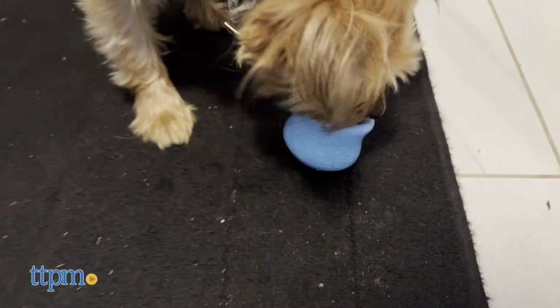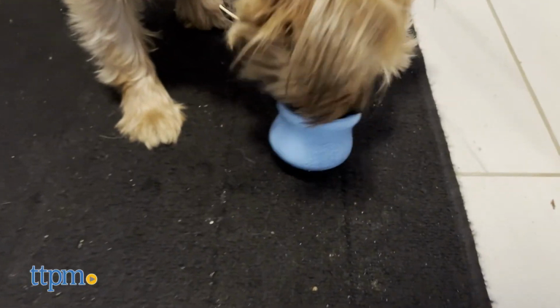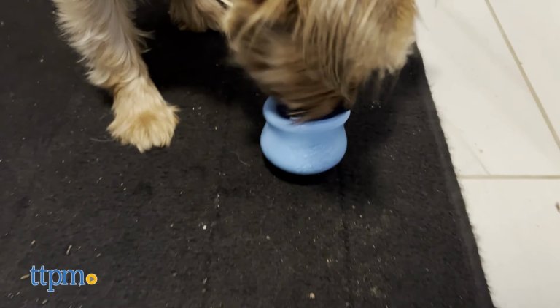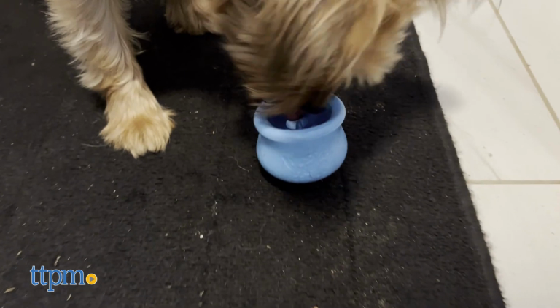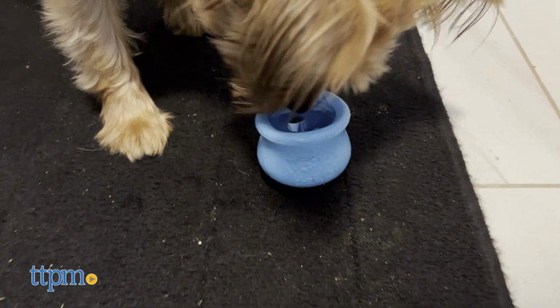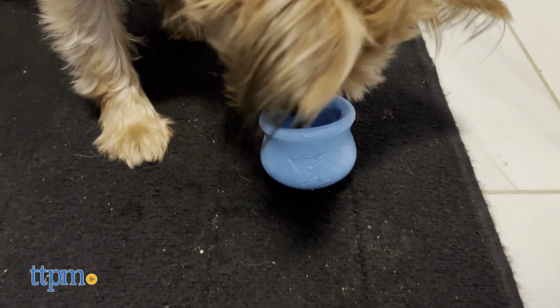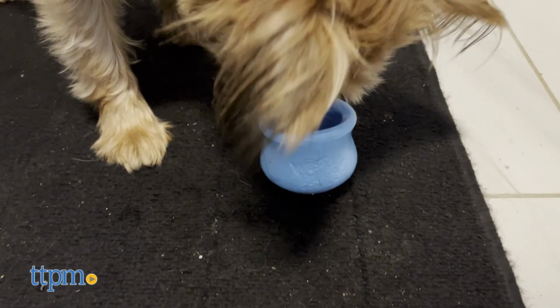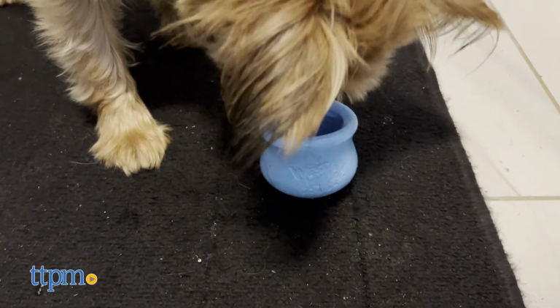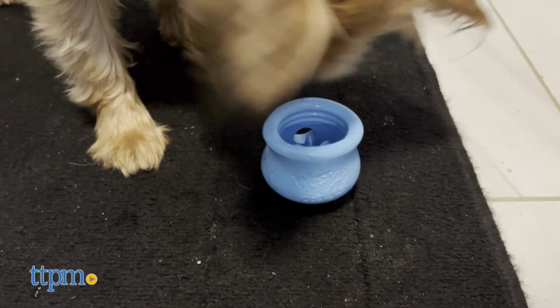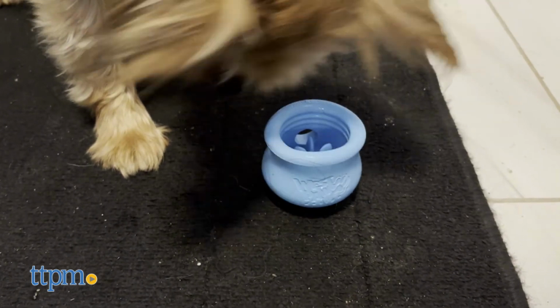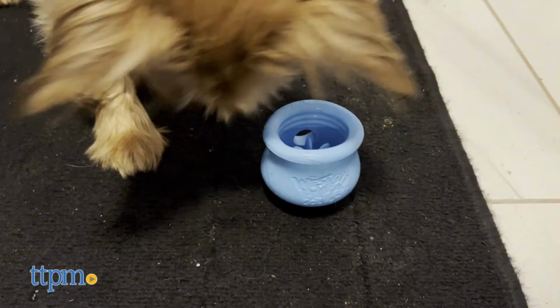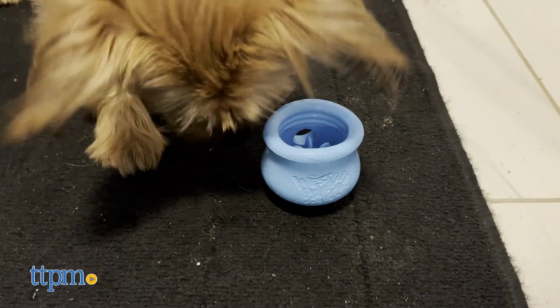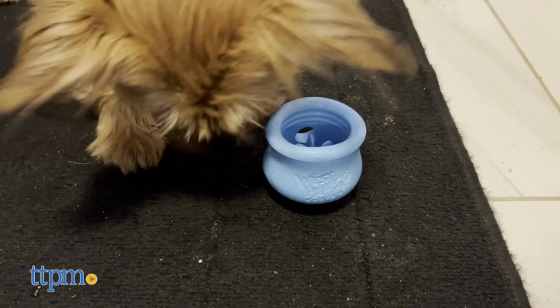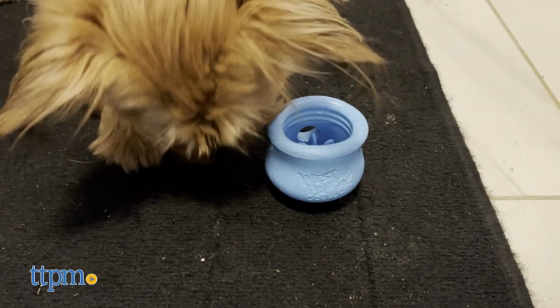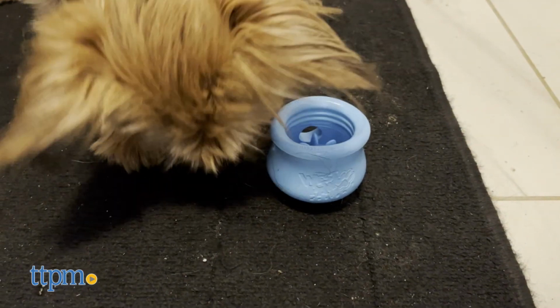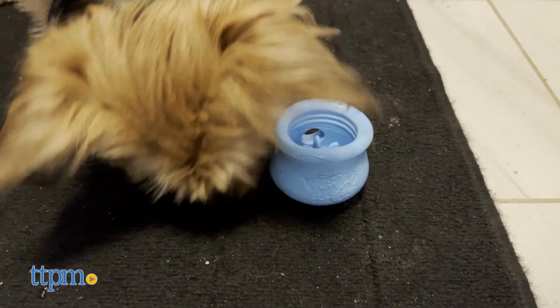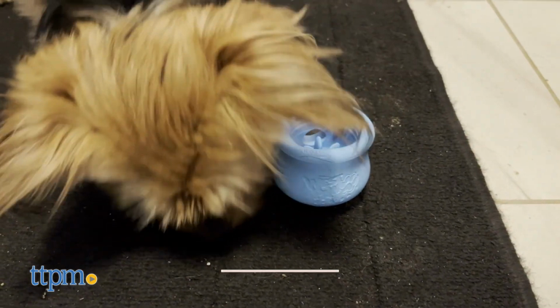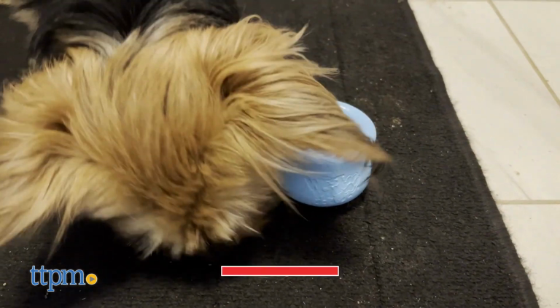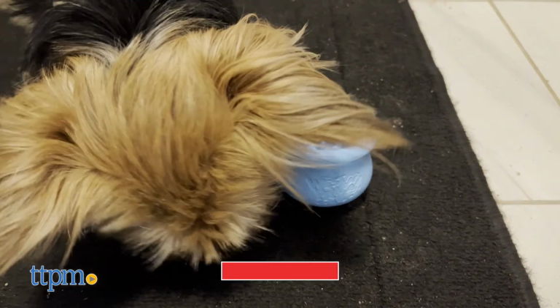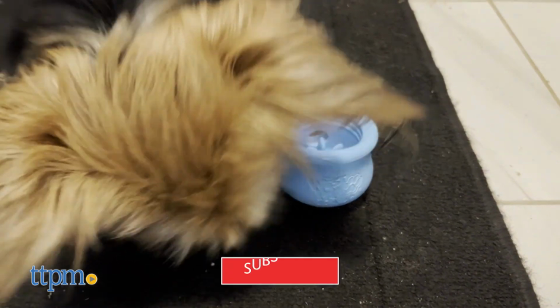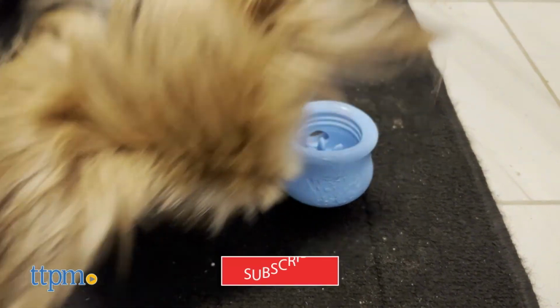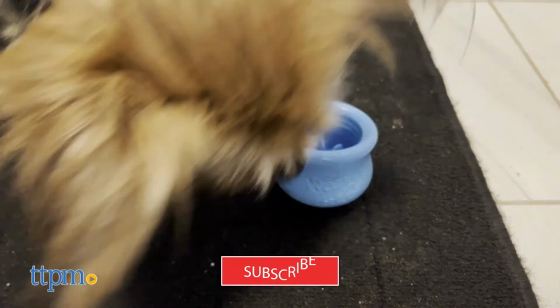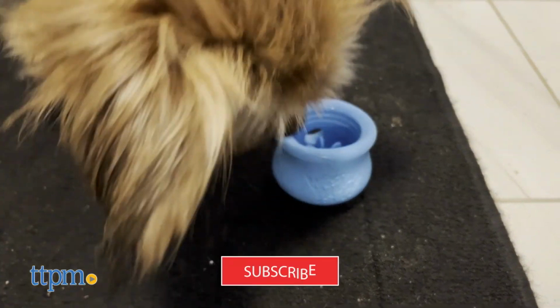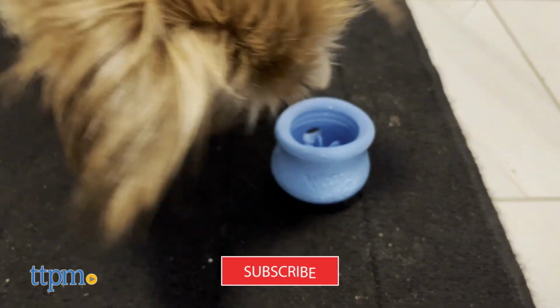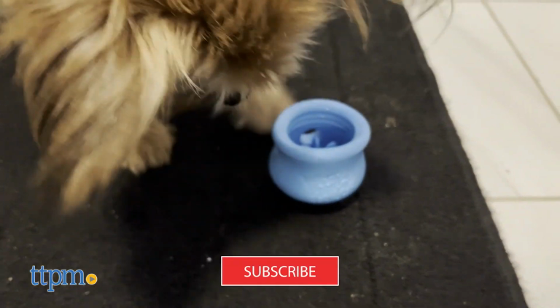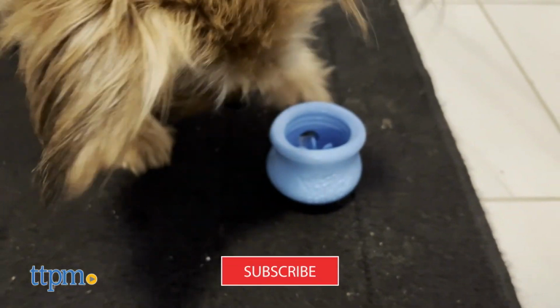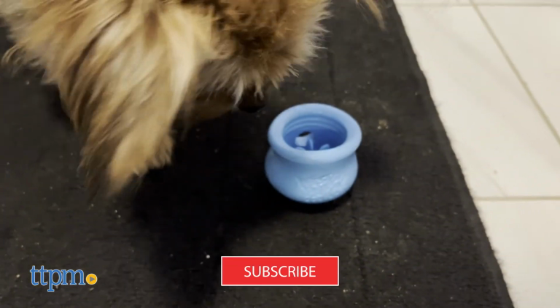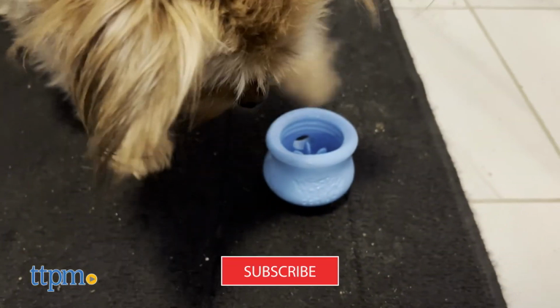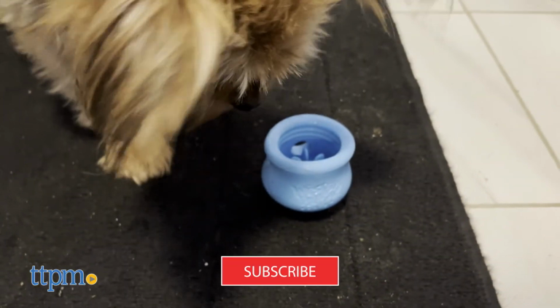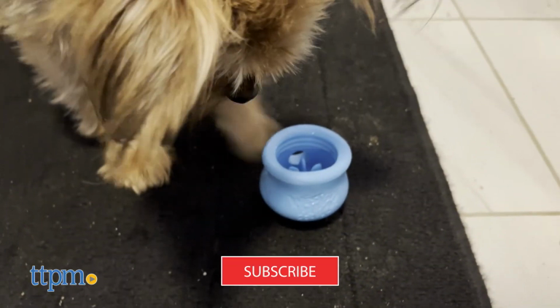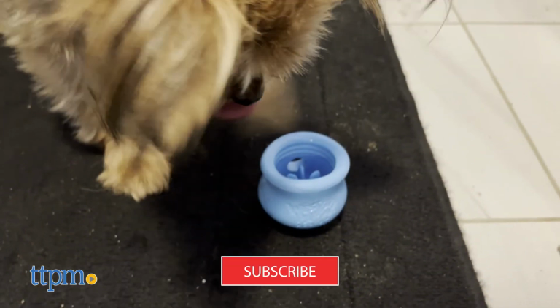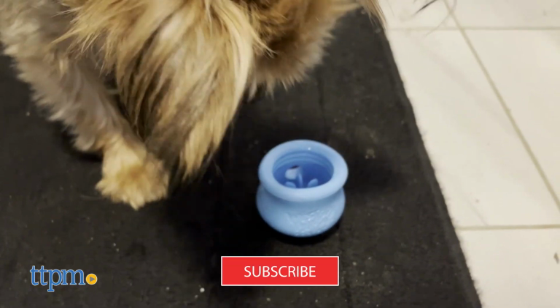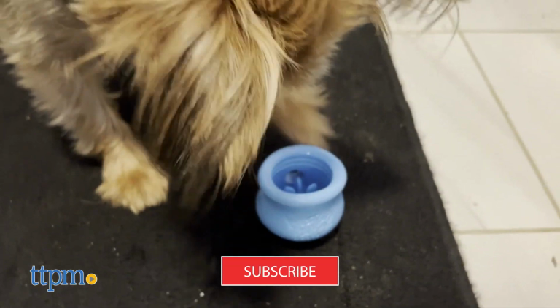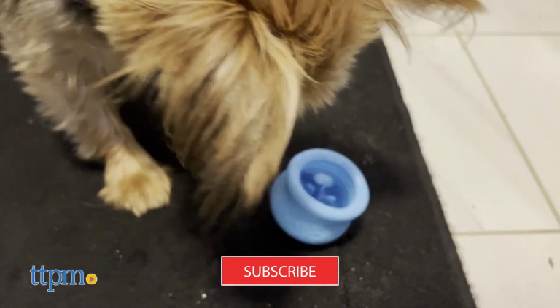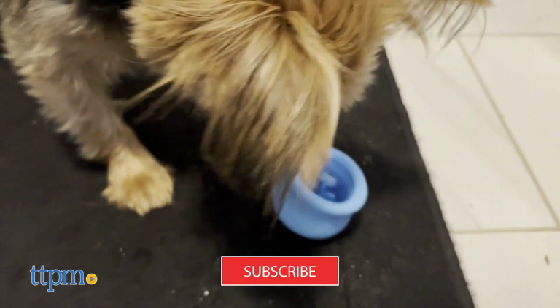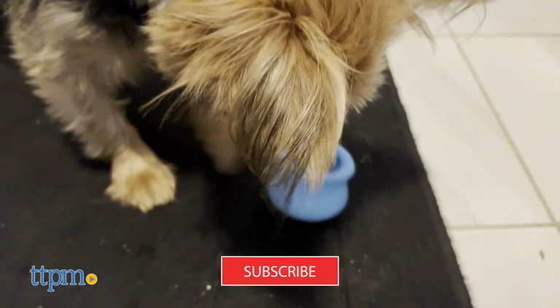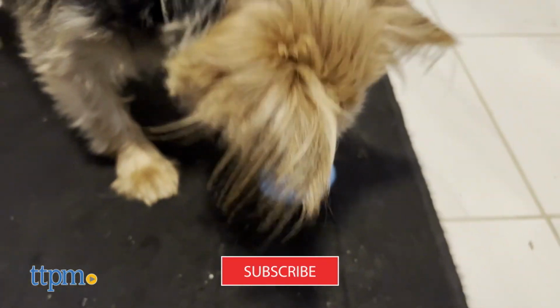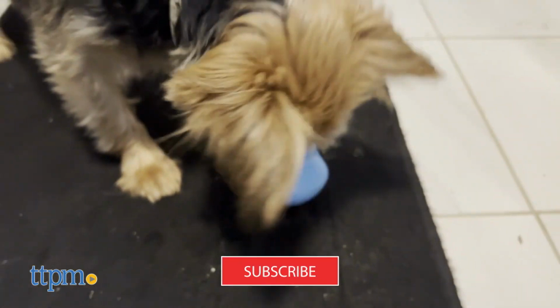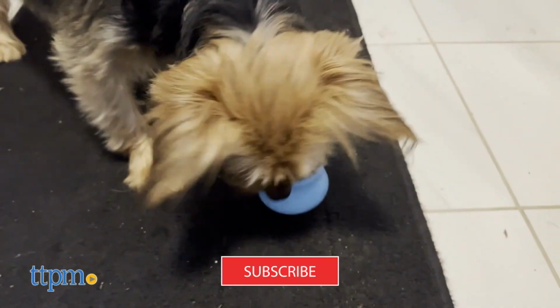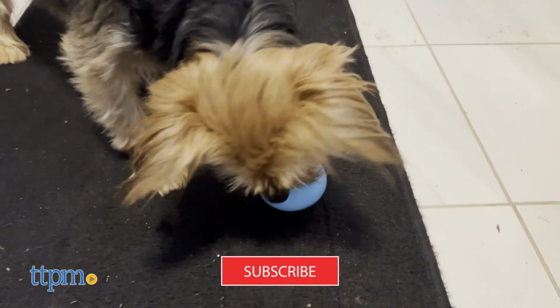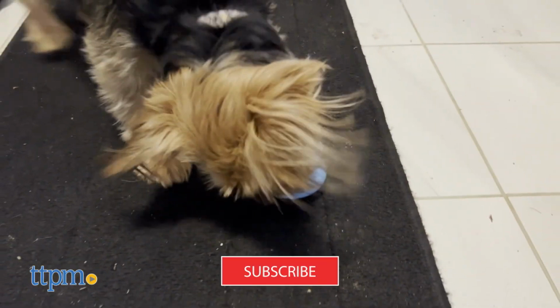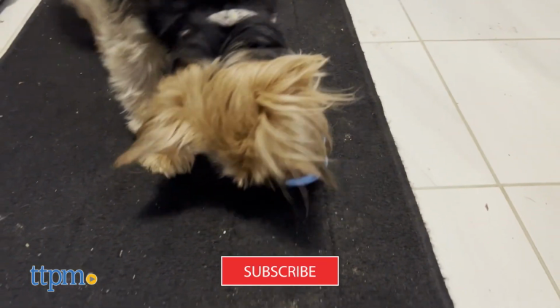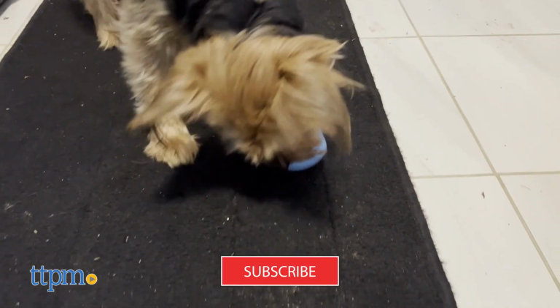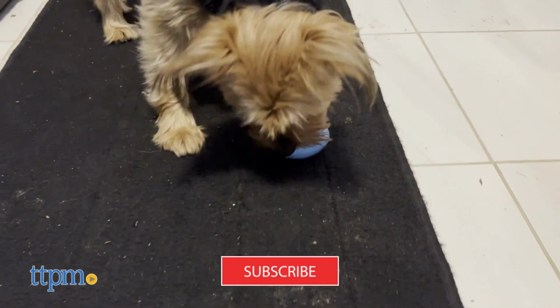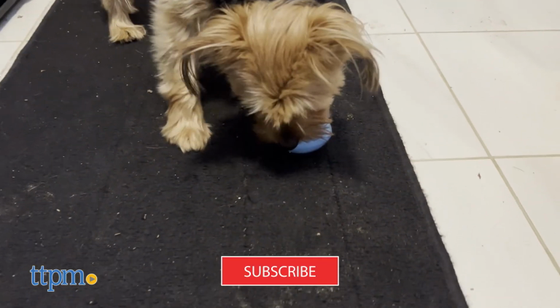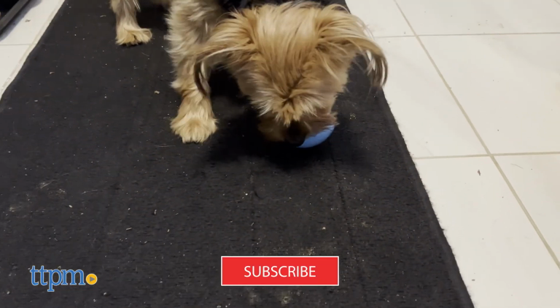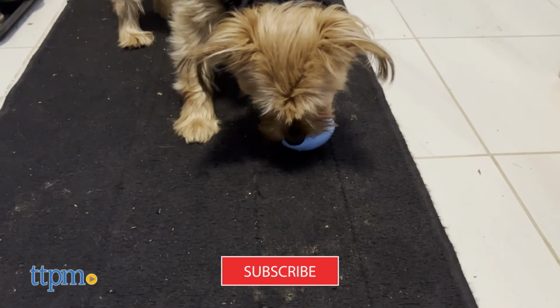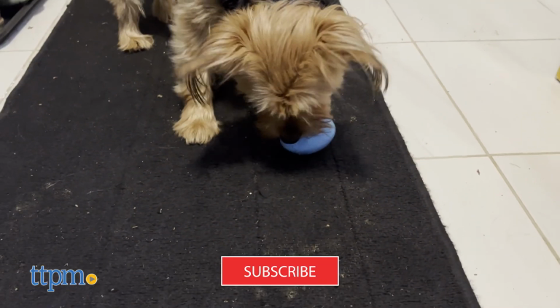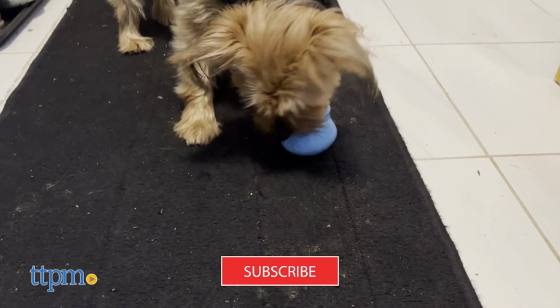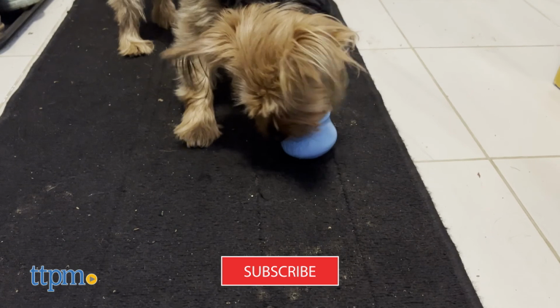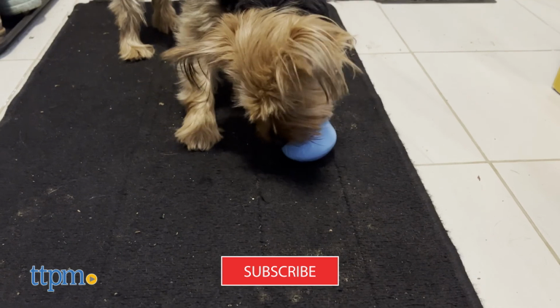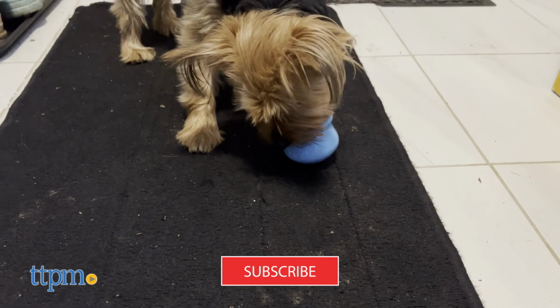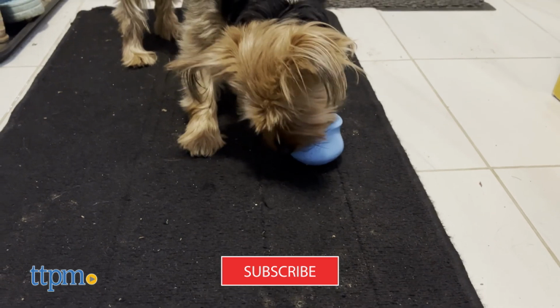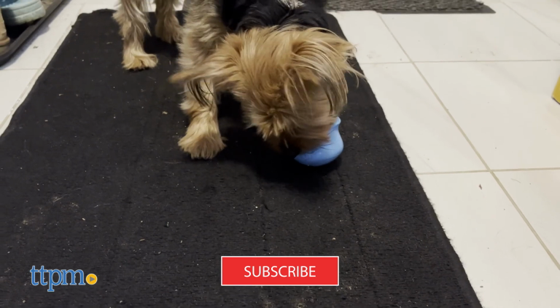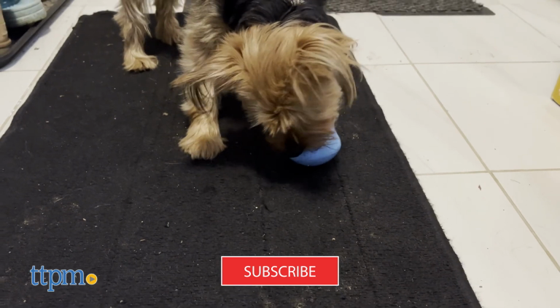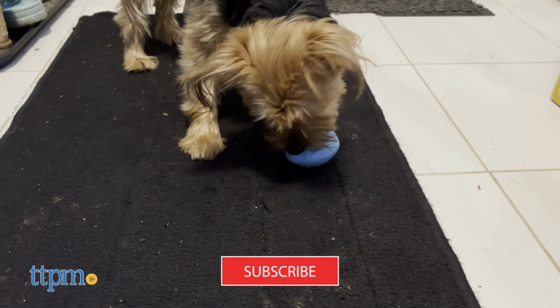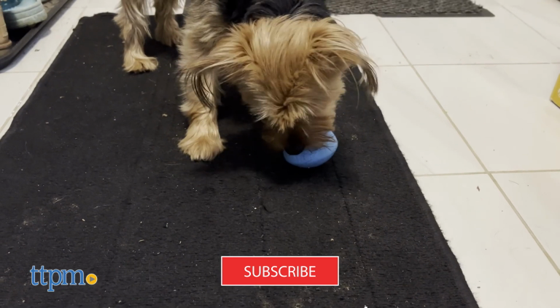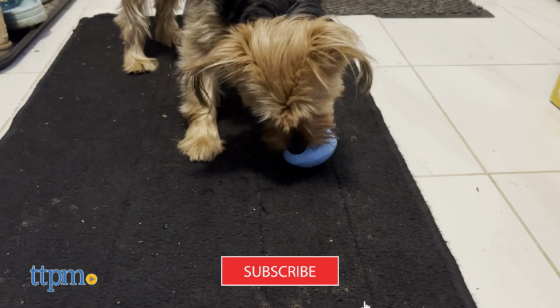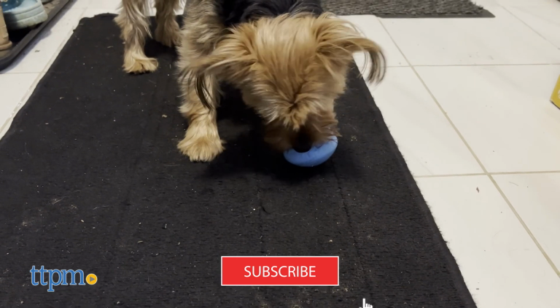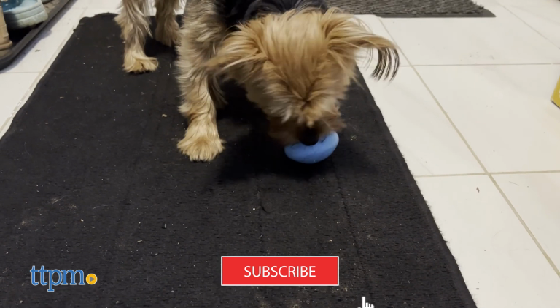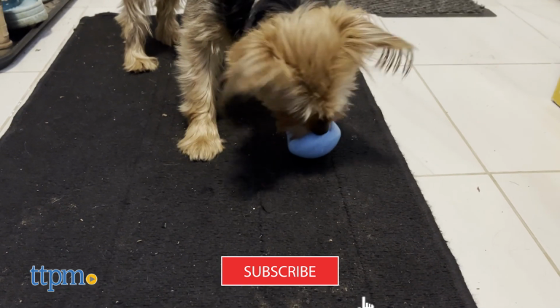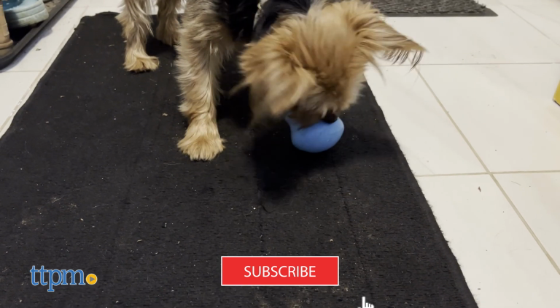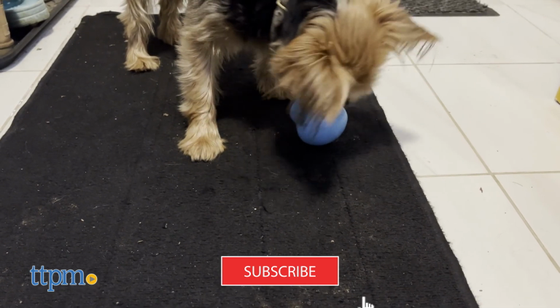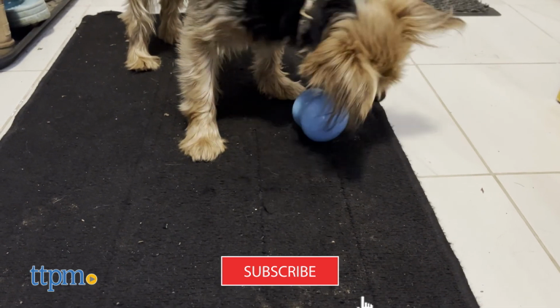Do us a quick favor and subscribe to the channel. Ring the bell icon too so you can stay up to date on all our latest reviews.